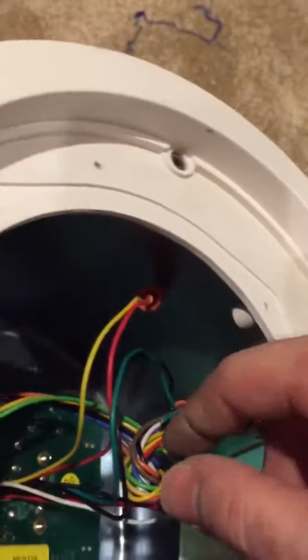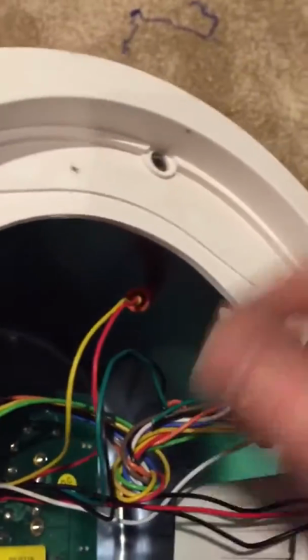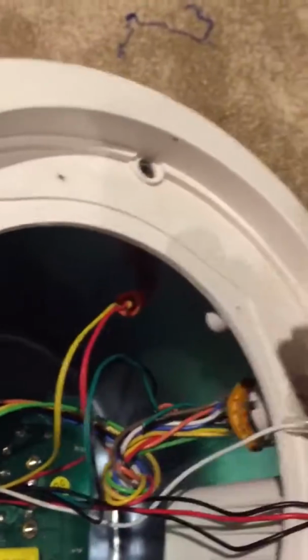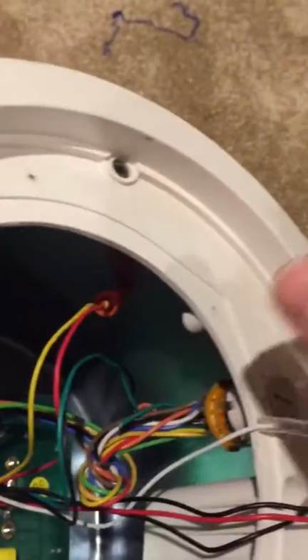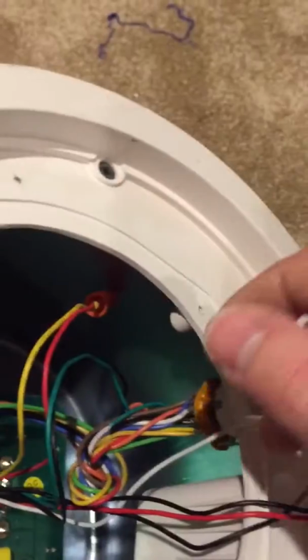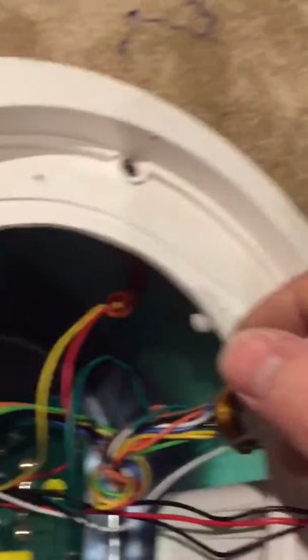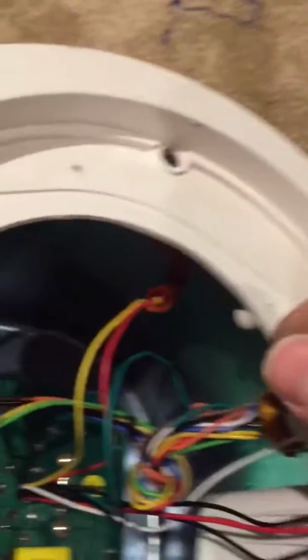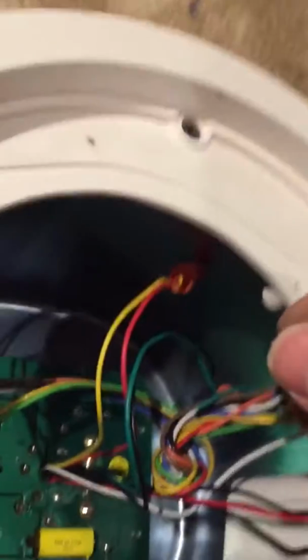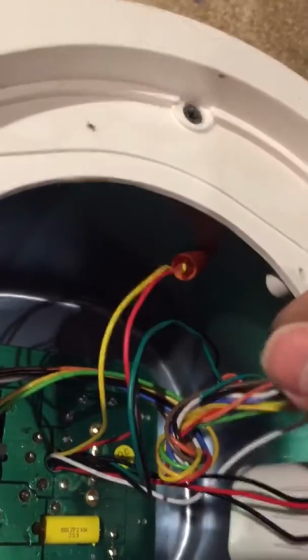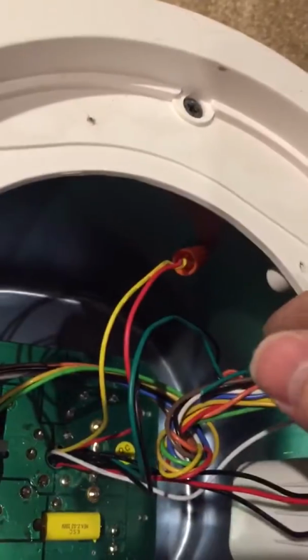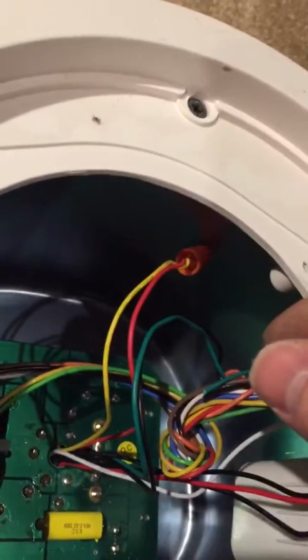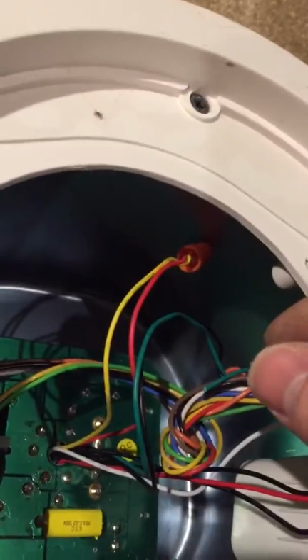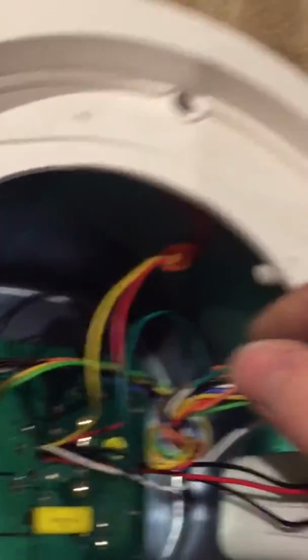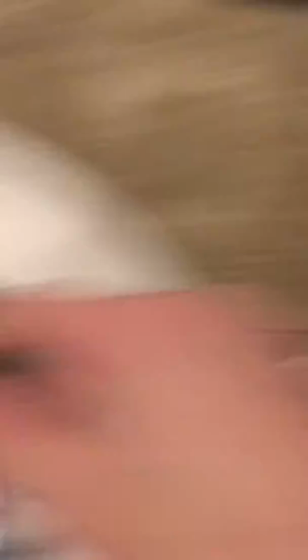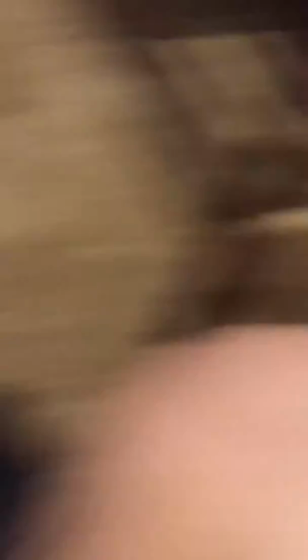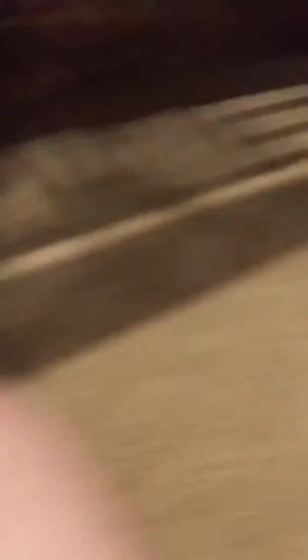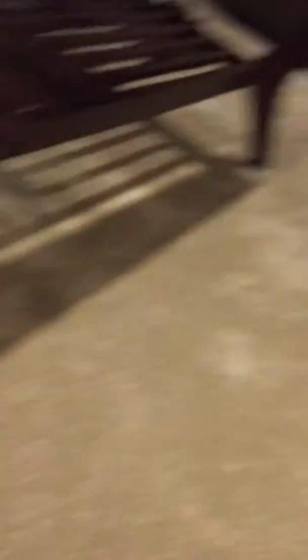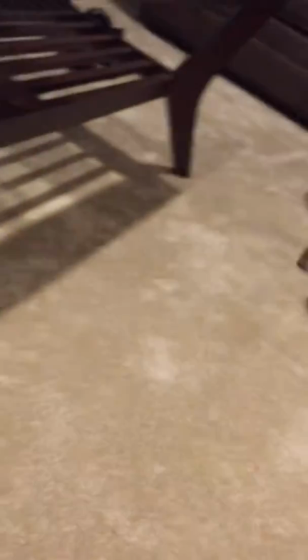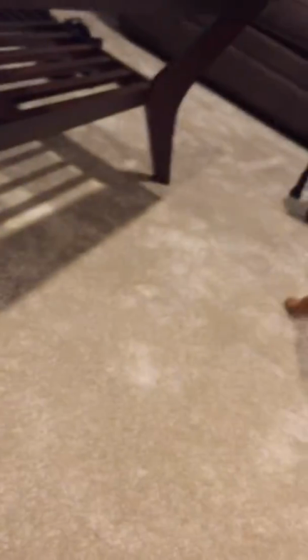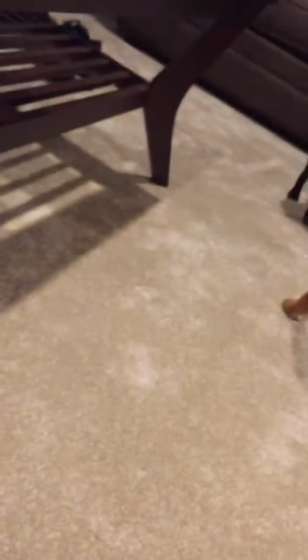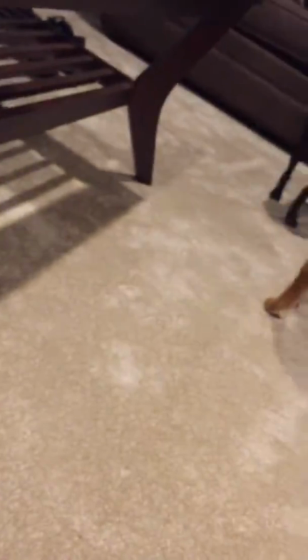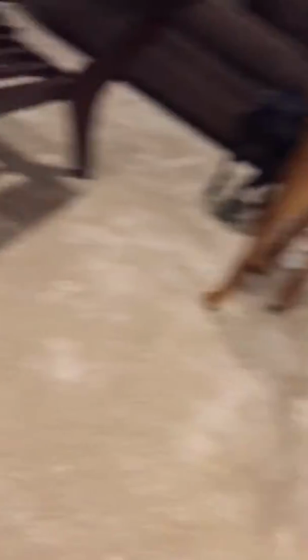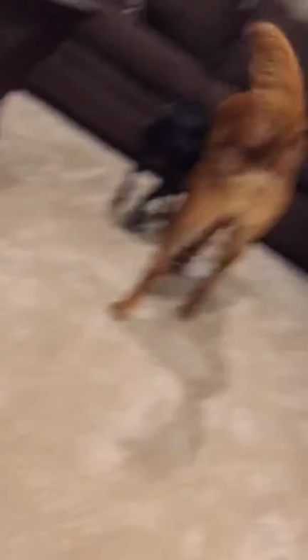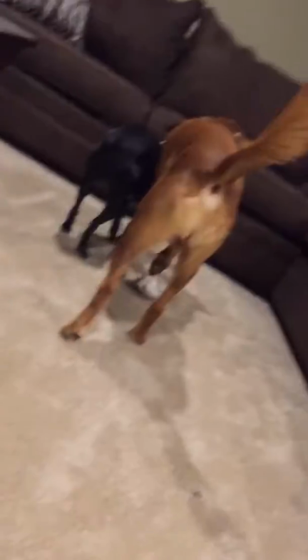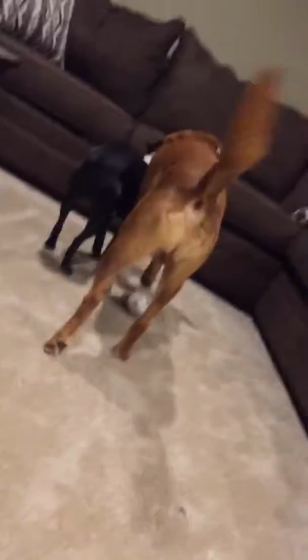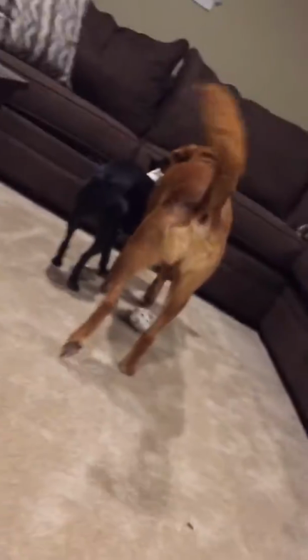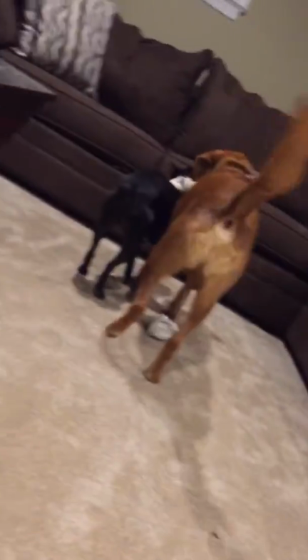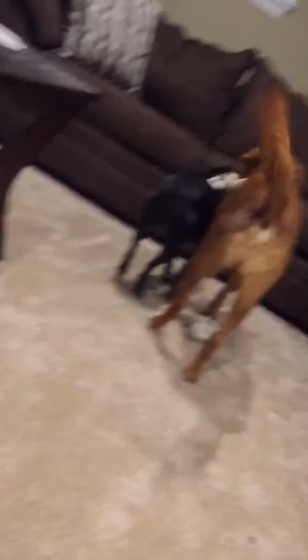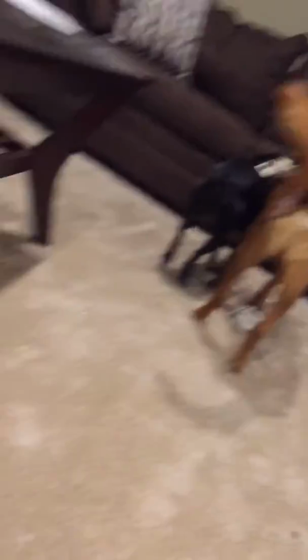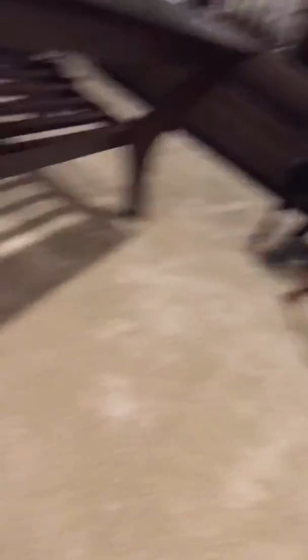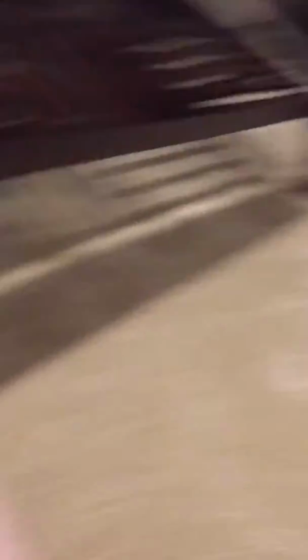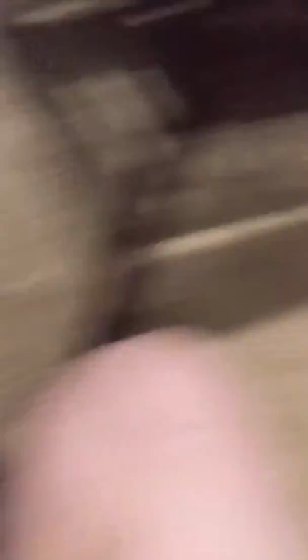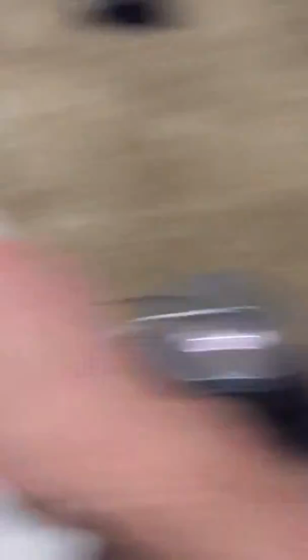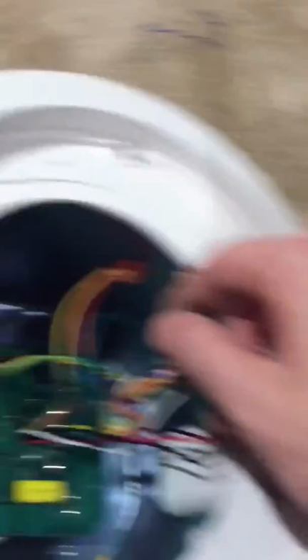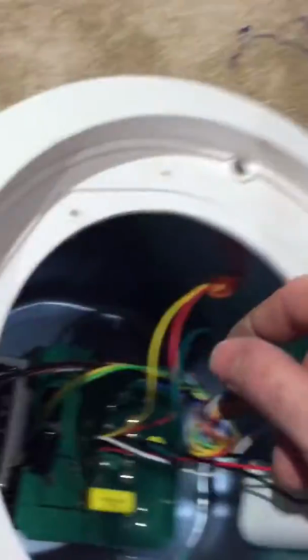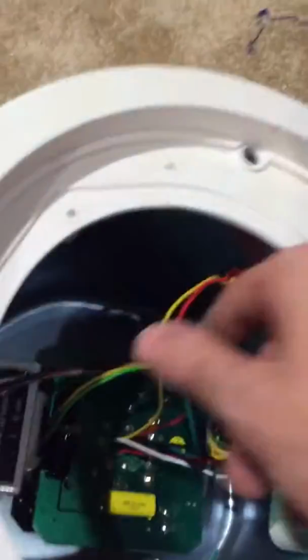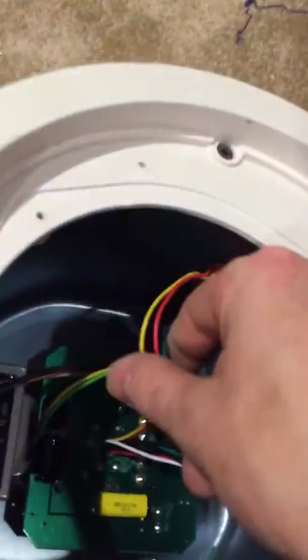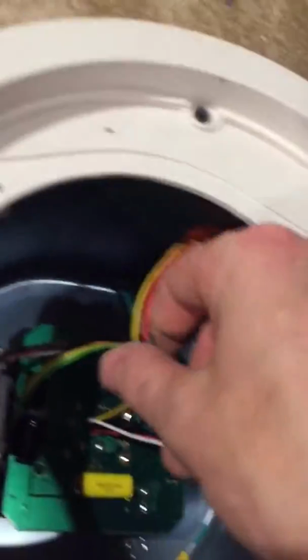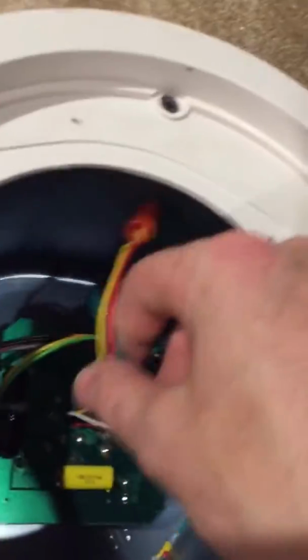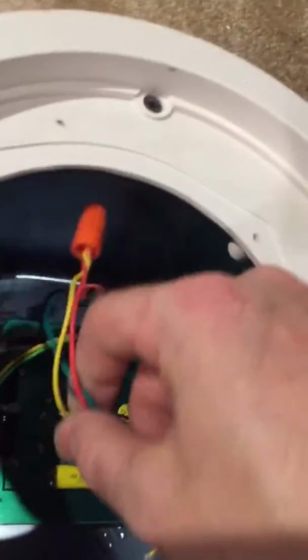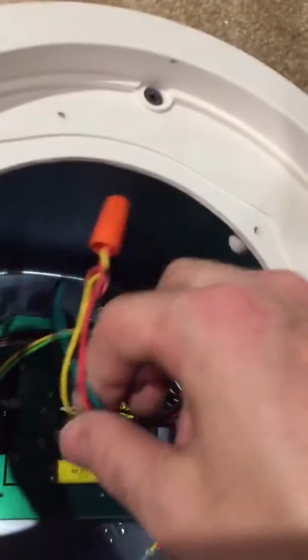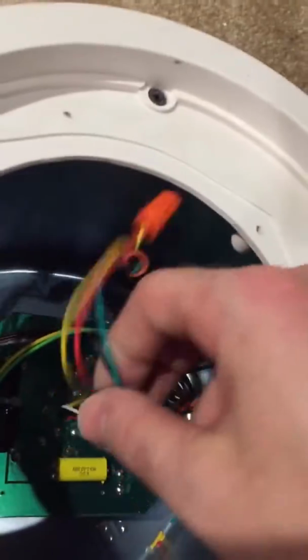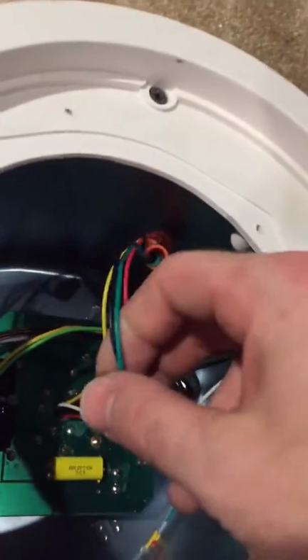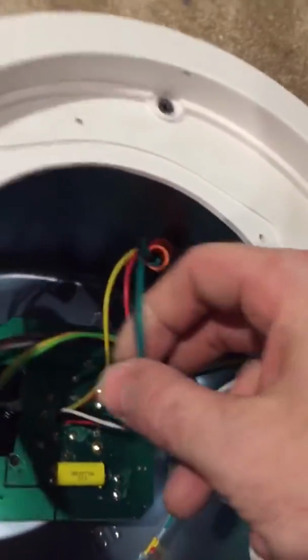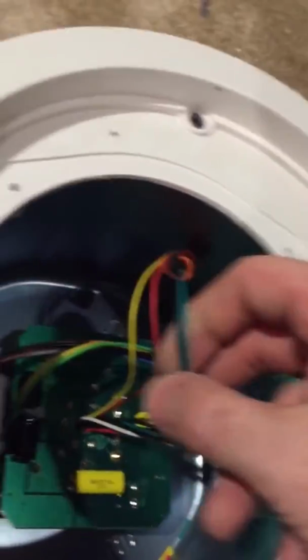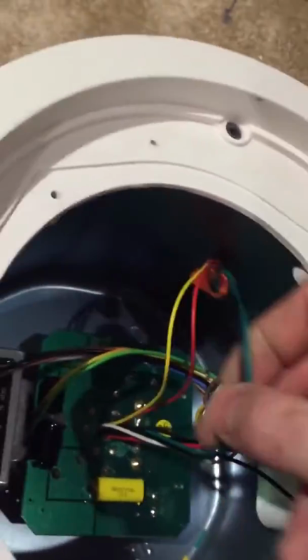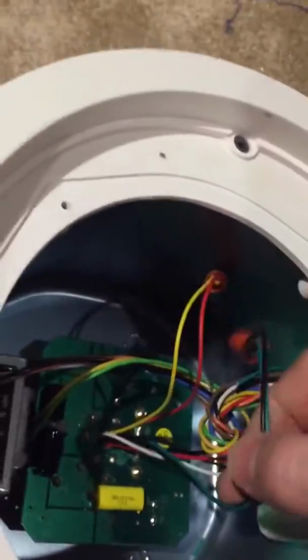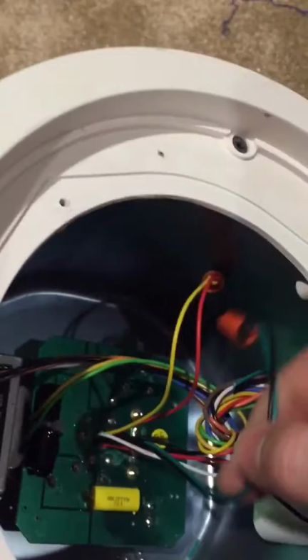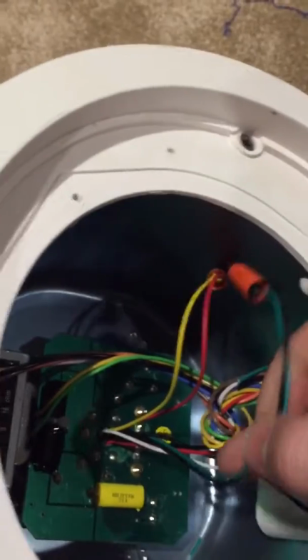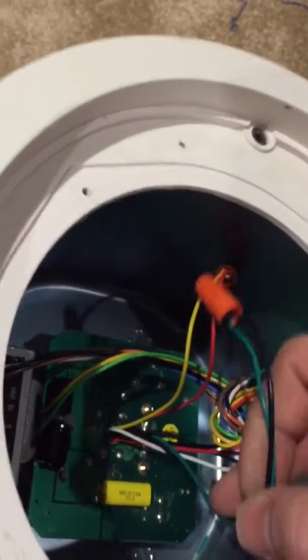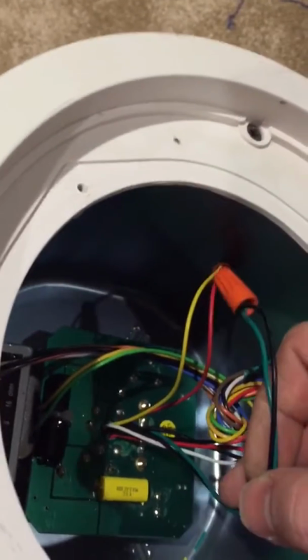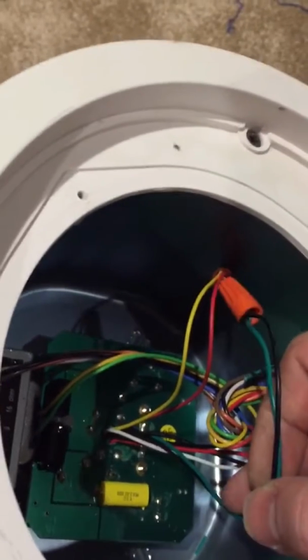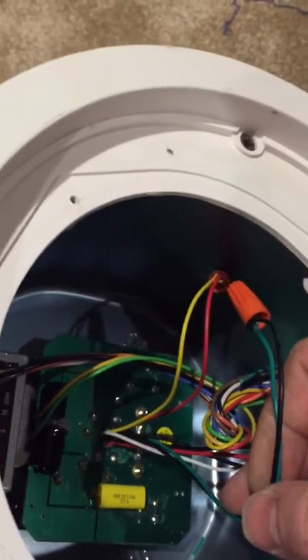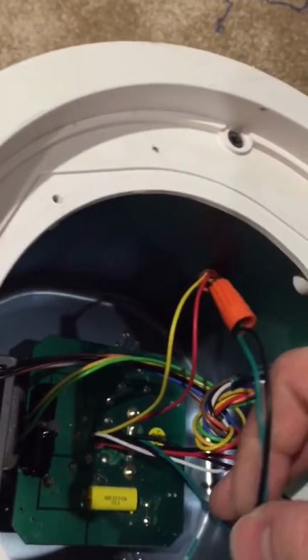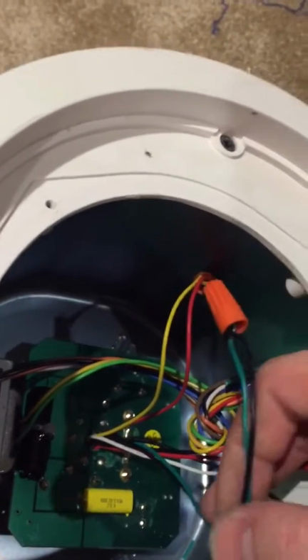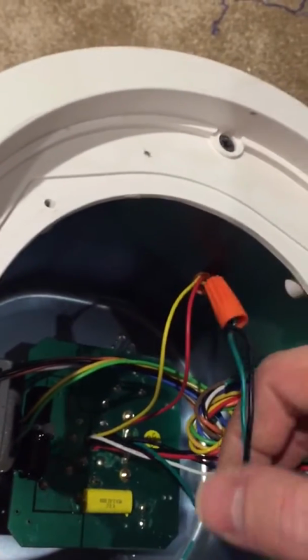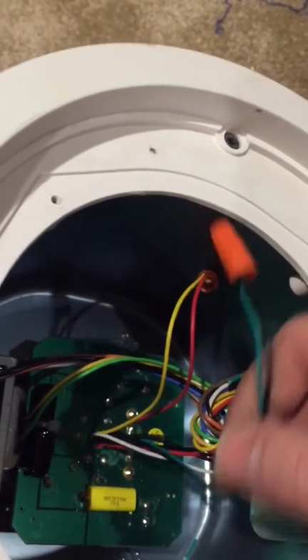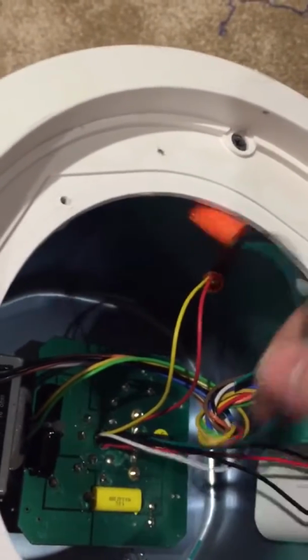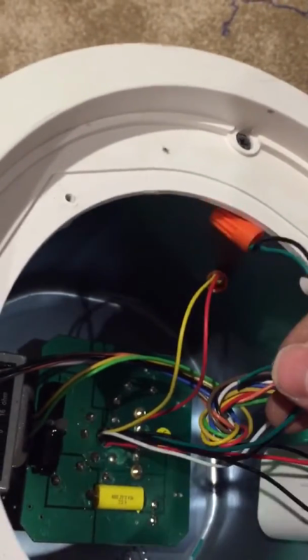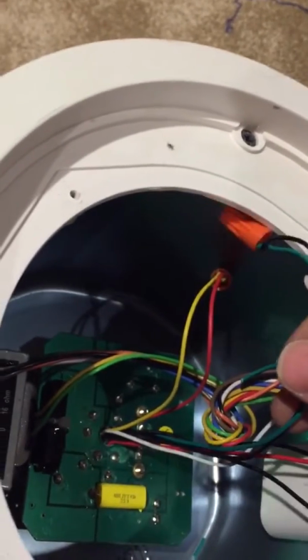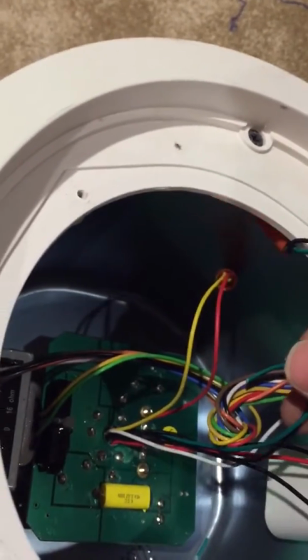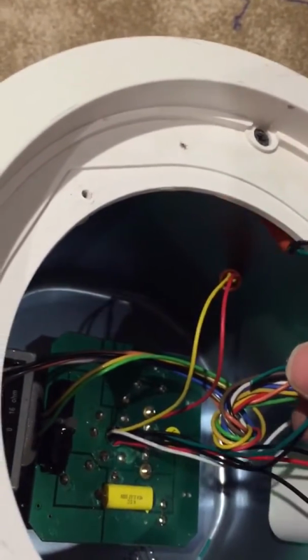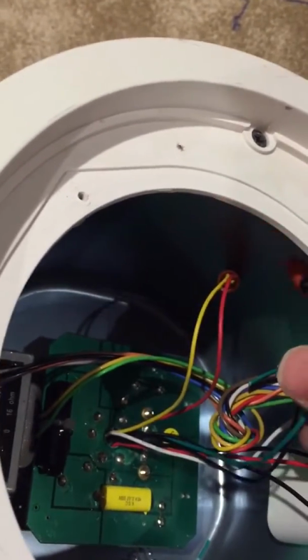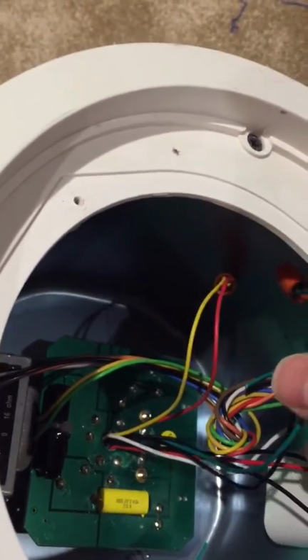Those run up off the circuit board into the tap. We're going to clip those off the tap and set them aside.